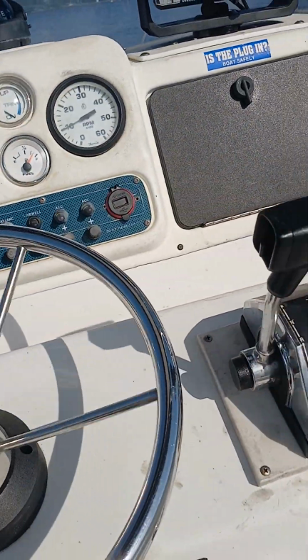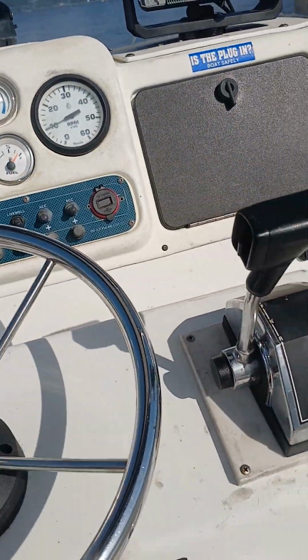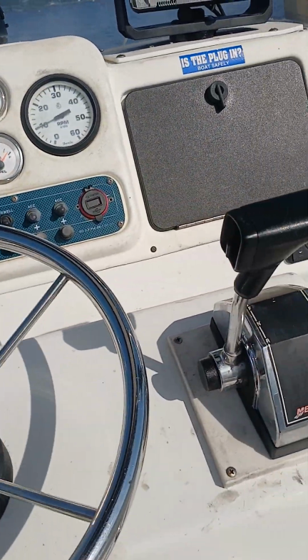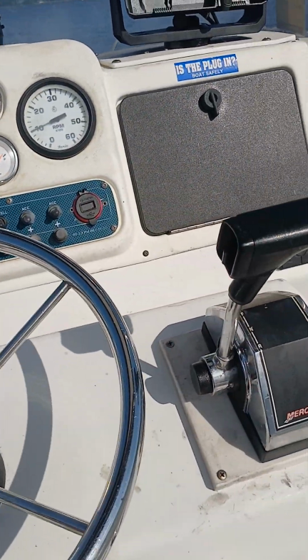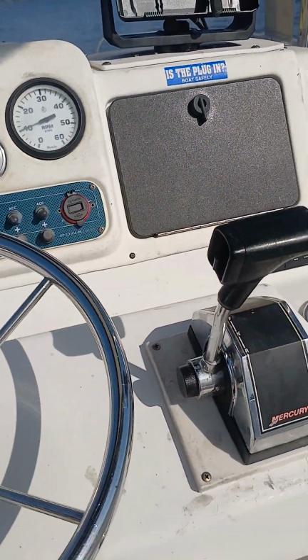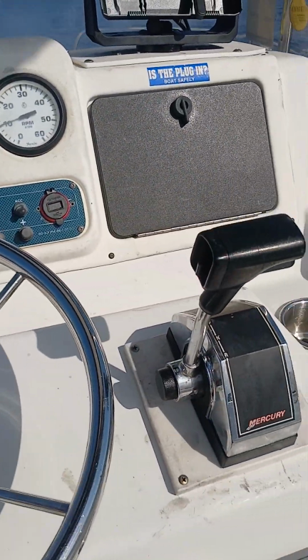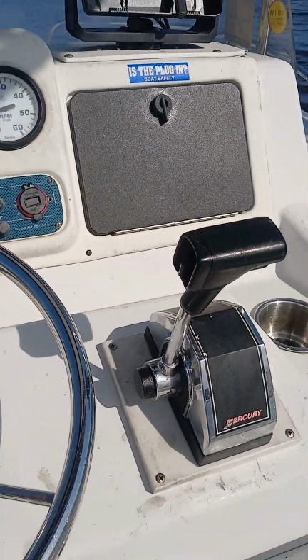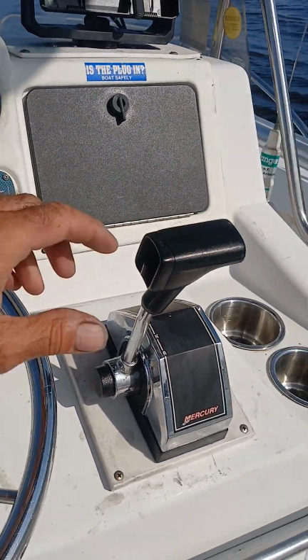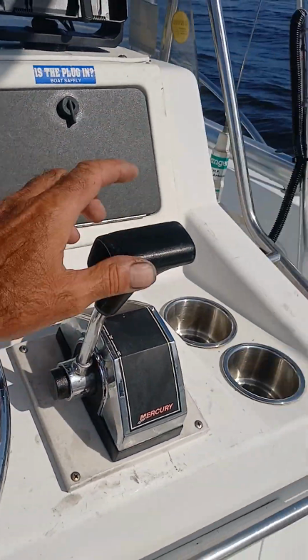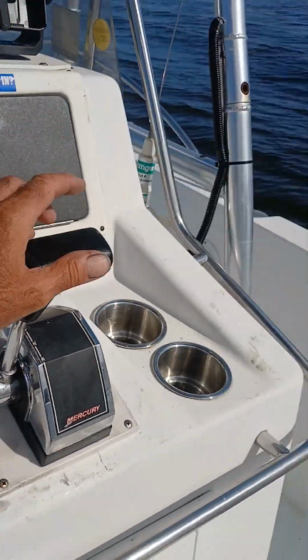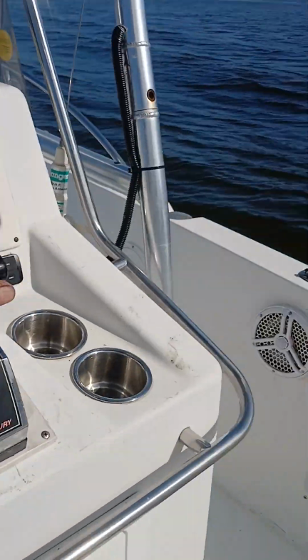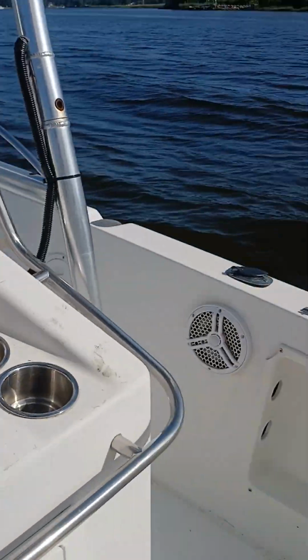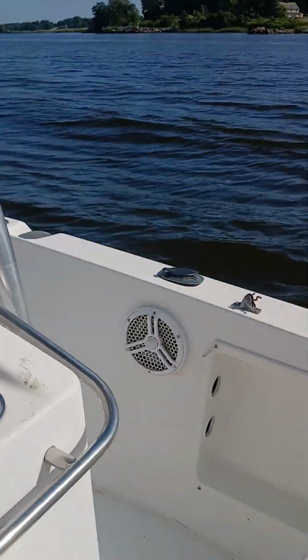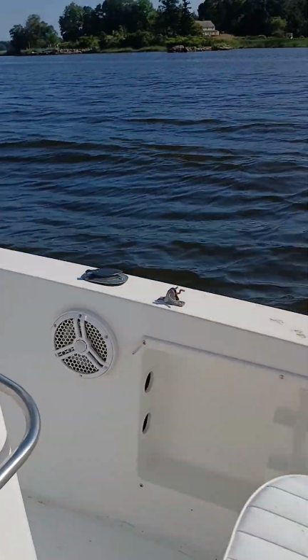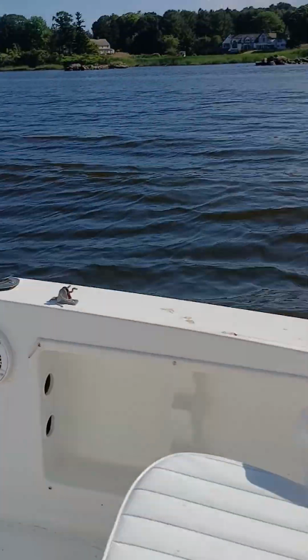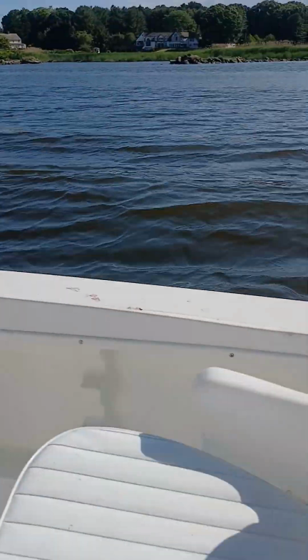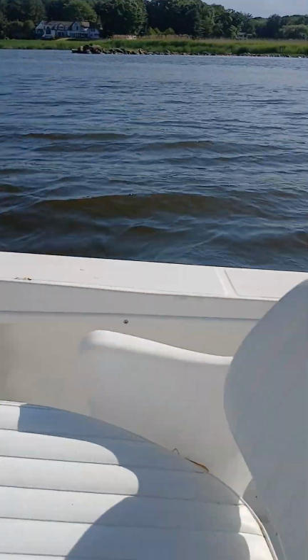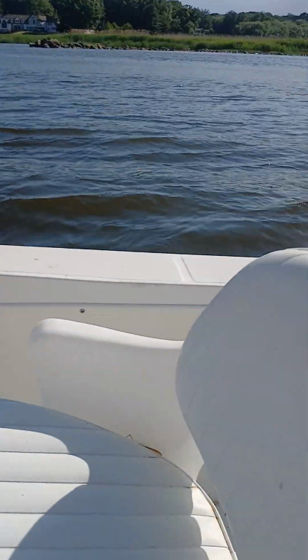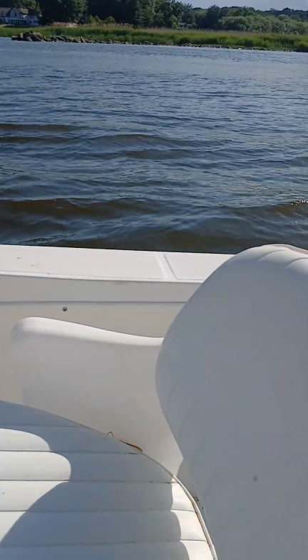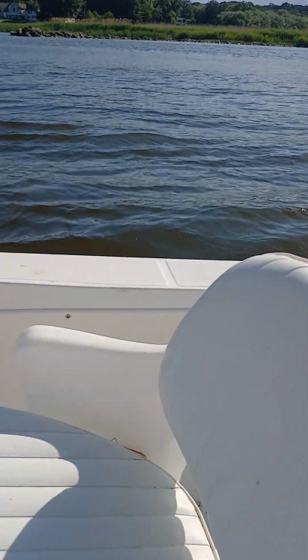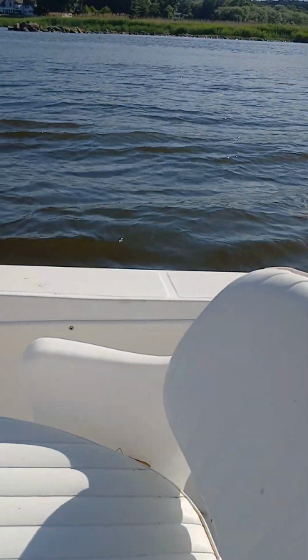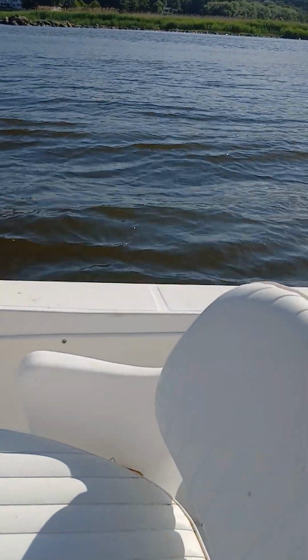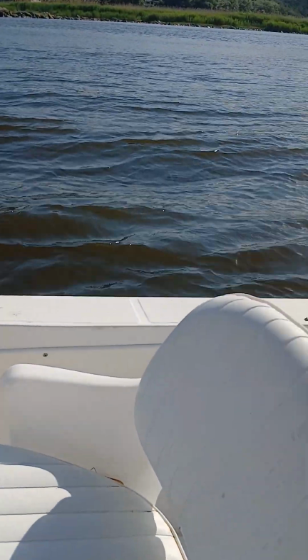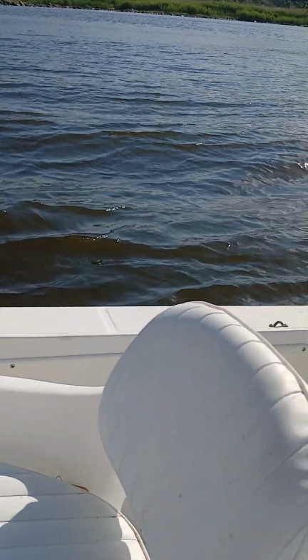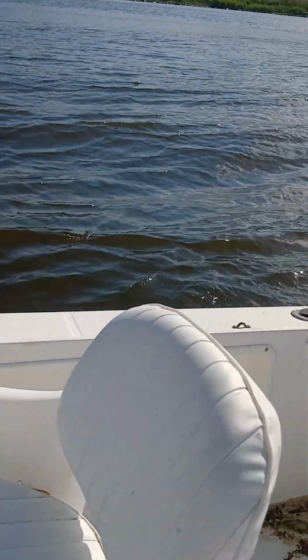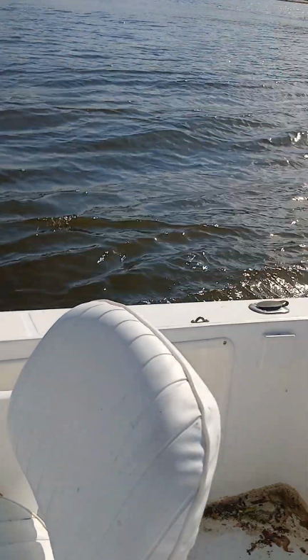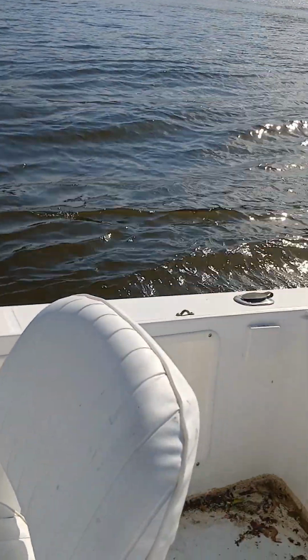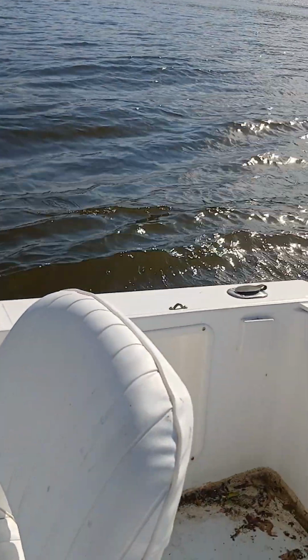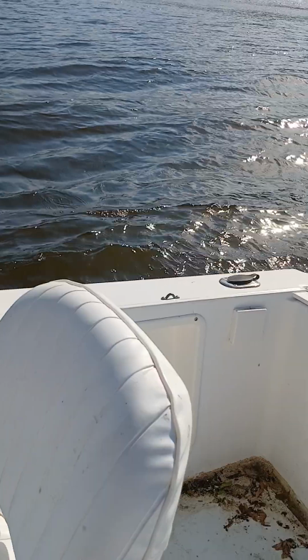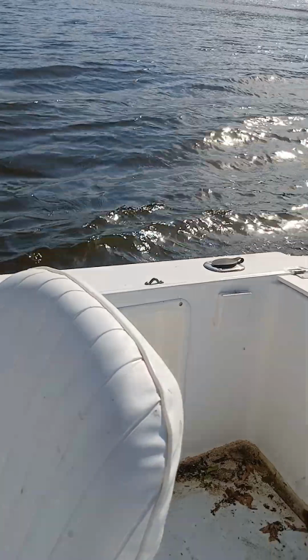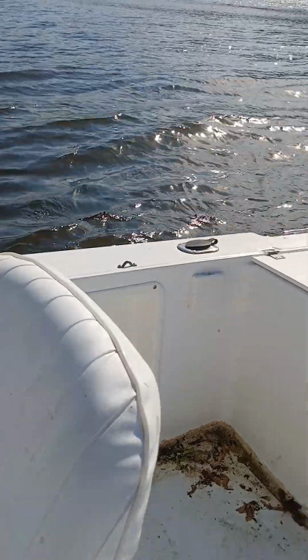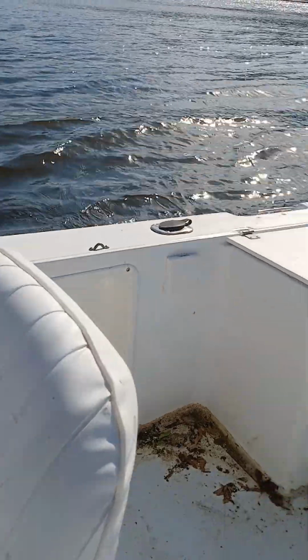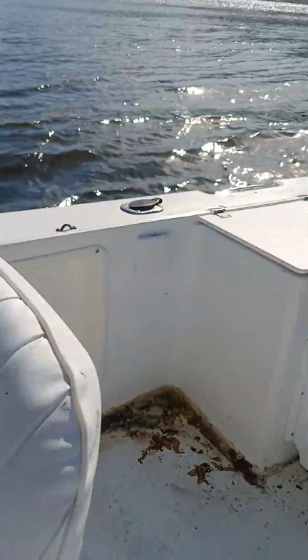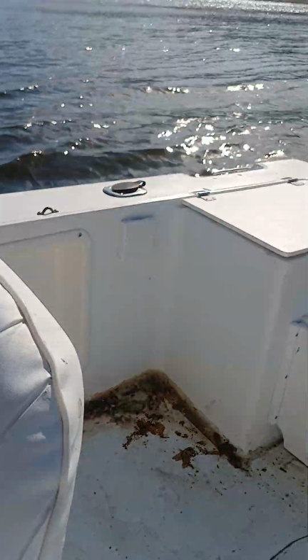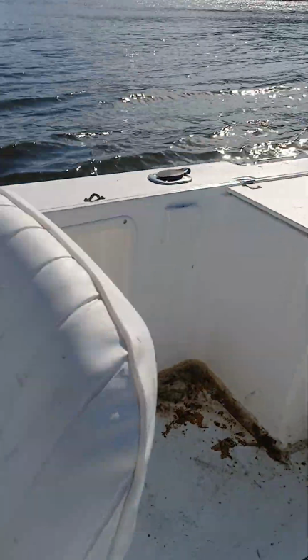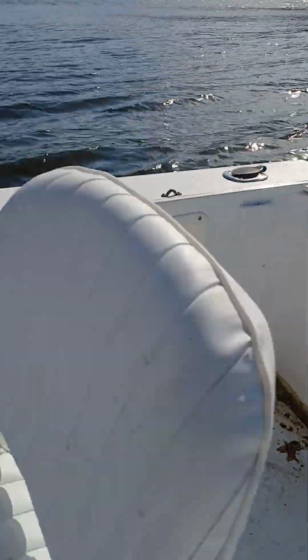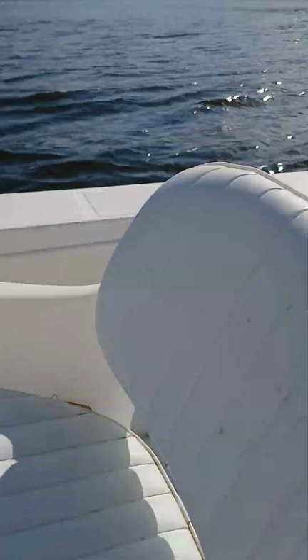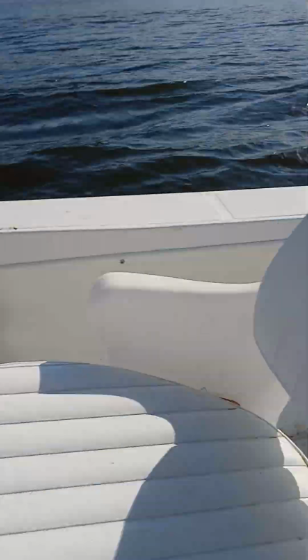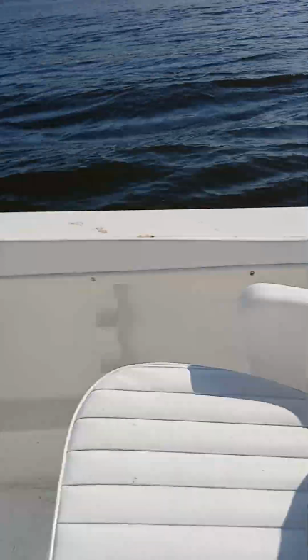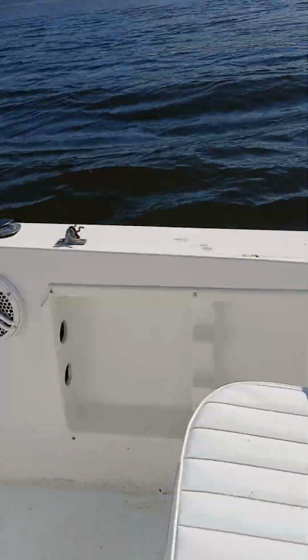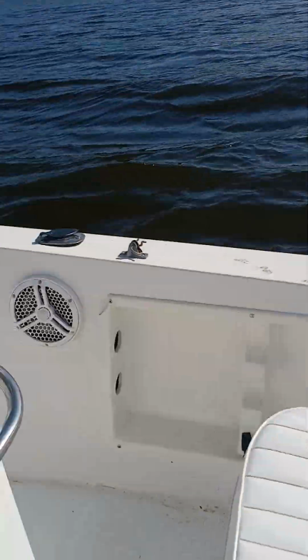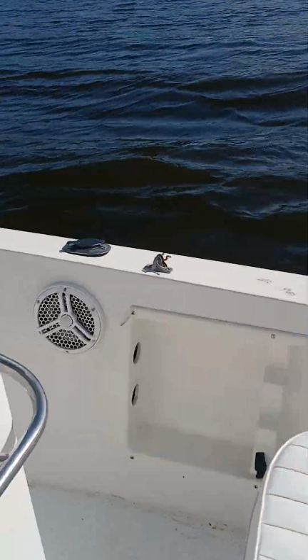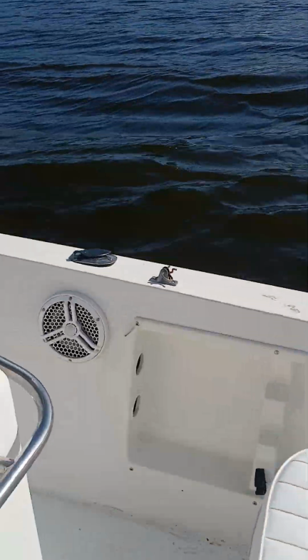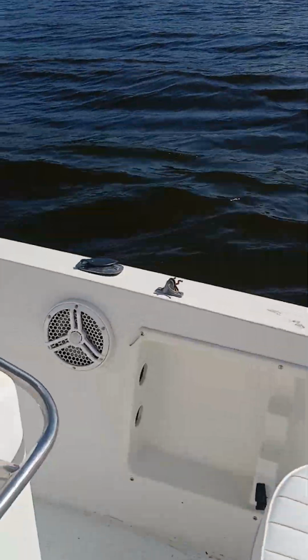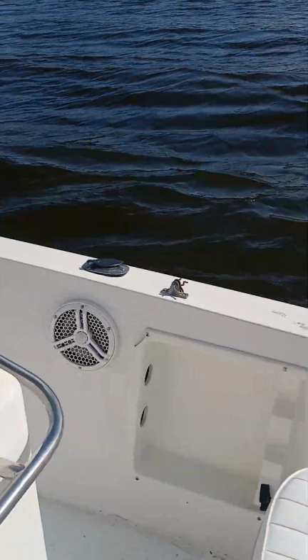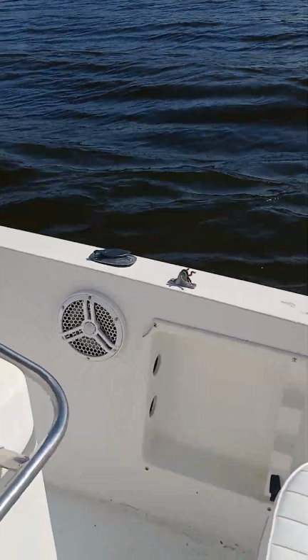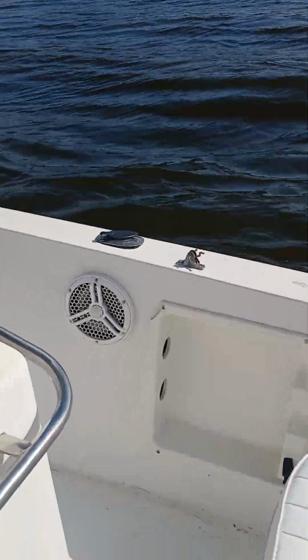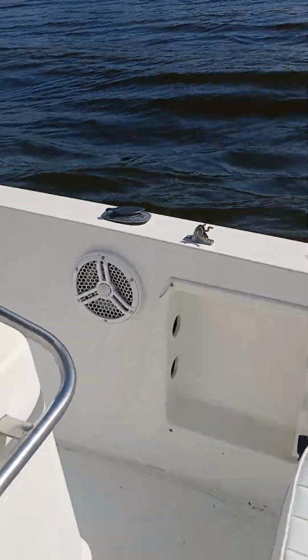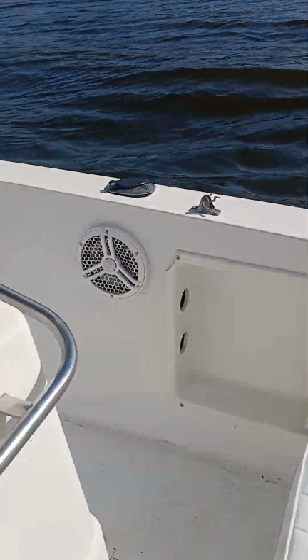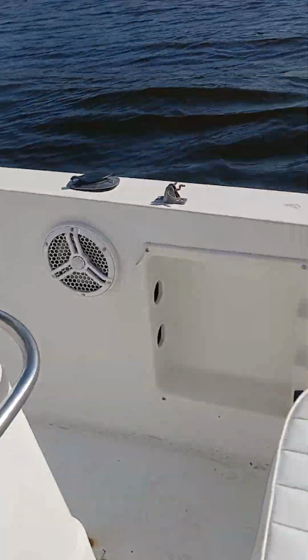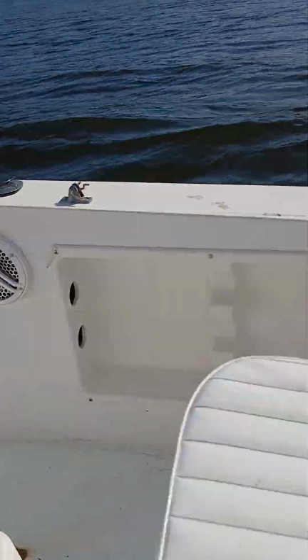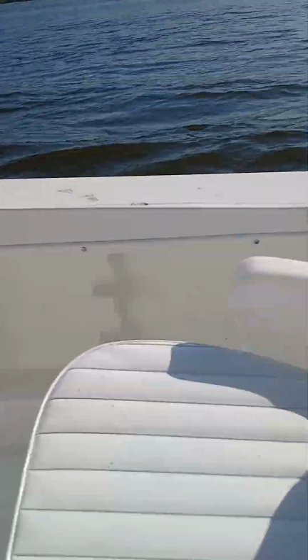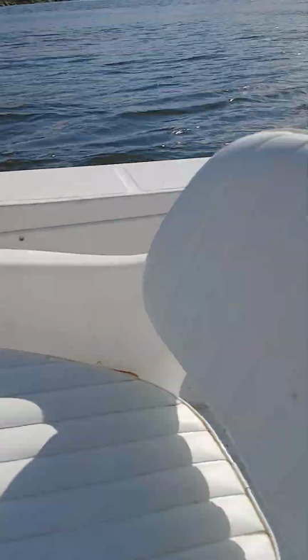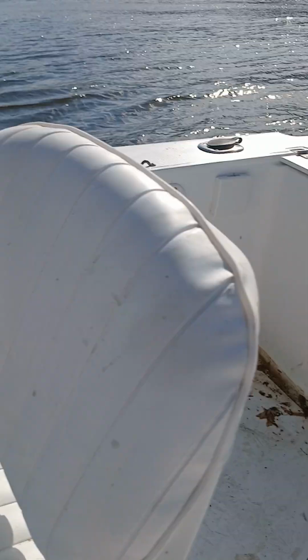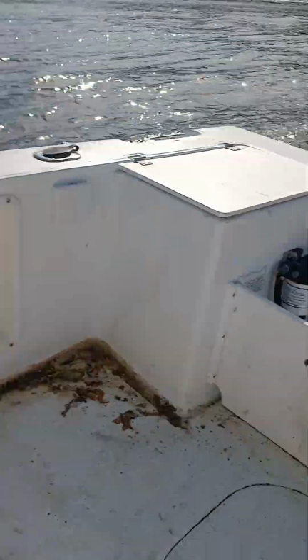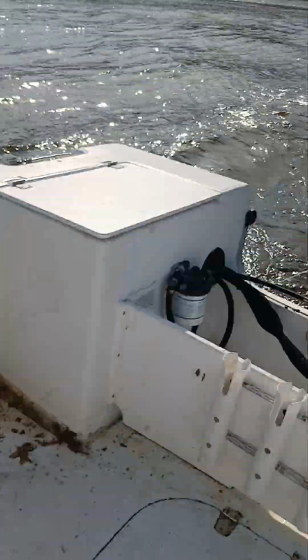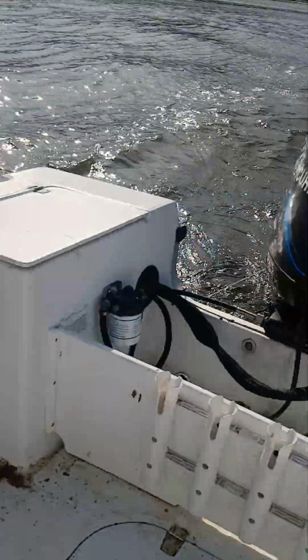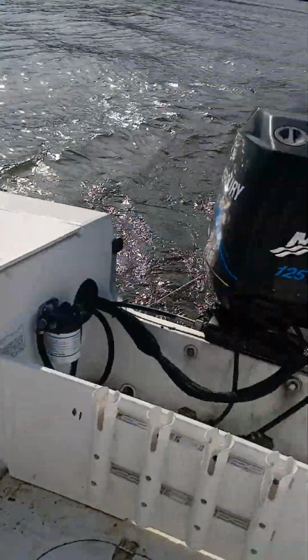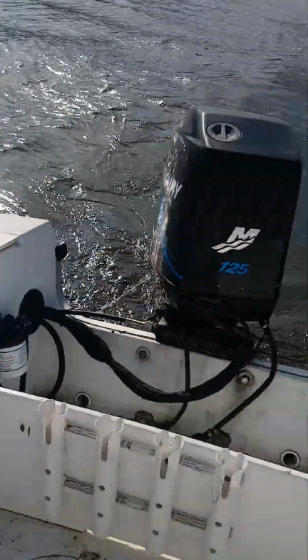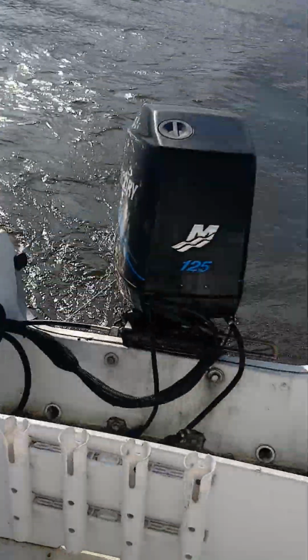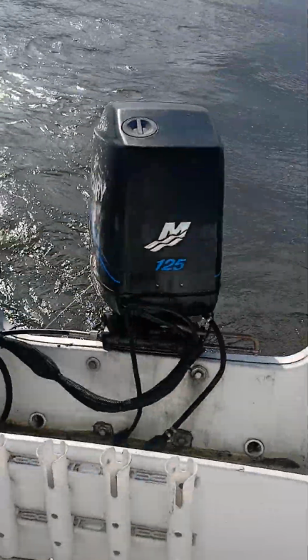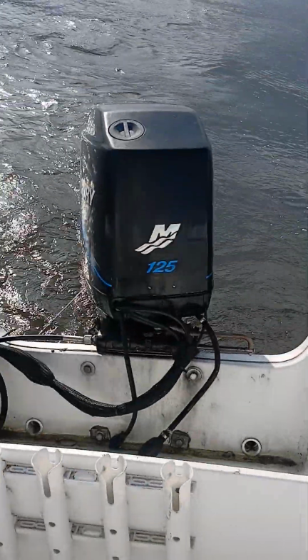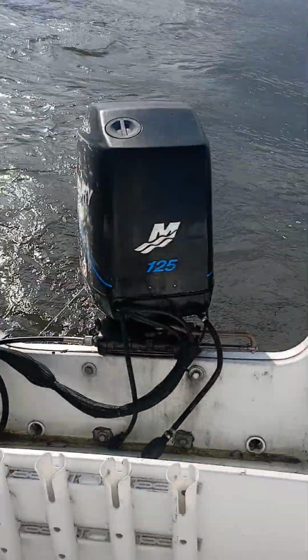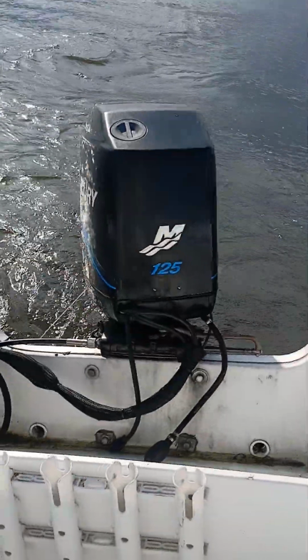If you want to see how it goes for tubing and stuff, the motor is definitely big enough. It's nice and lightweight.